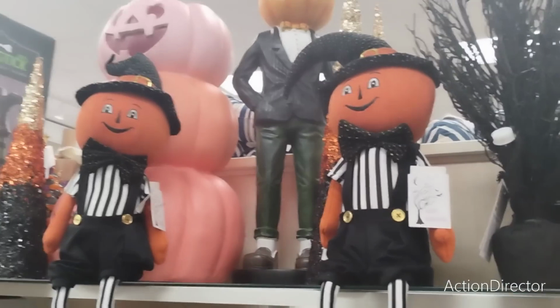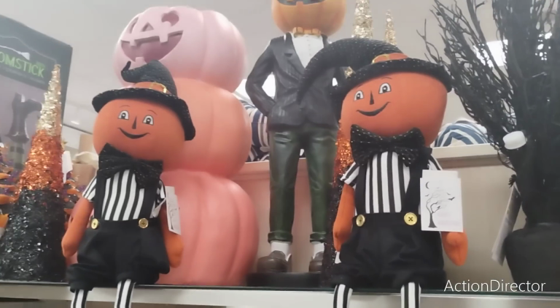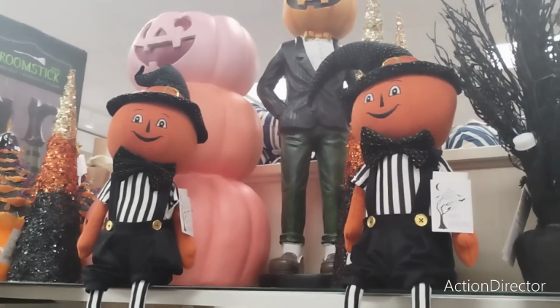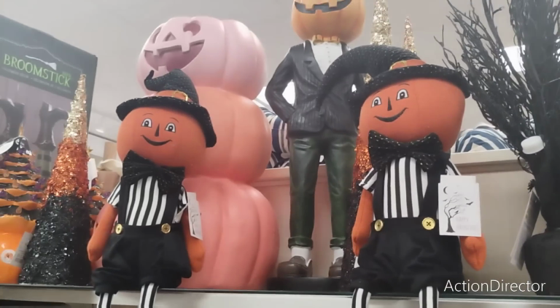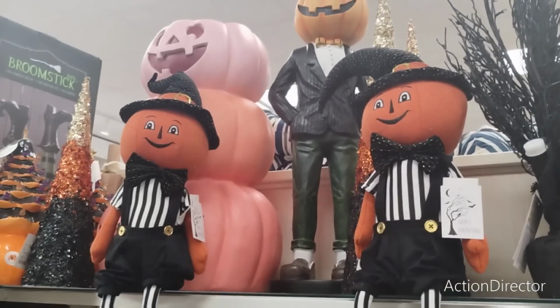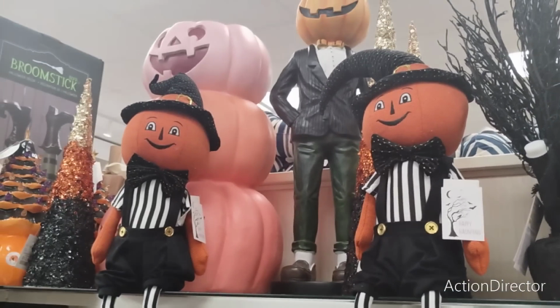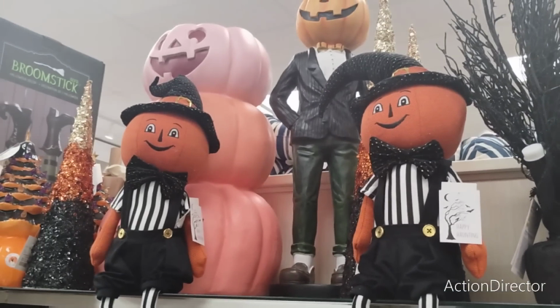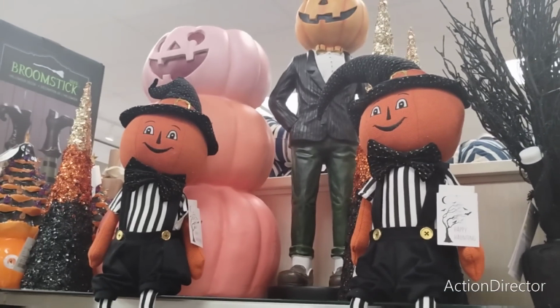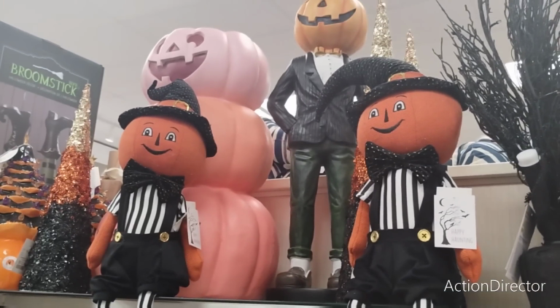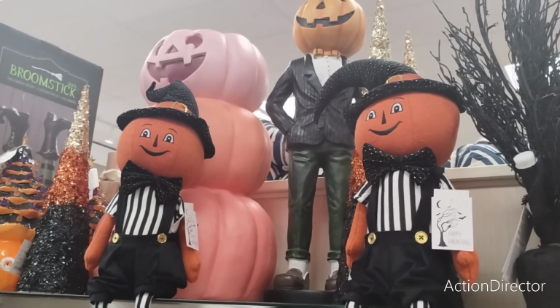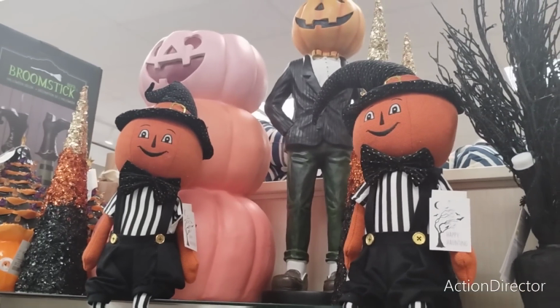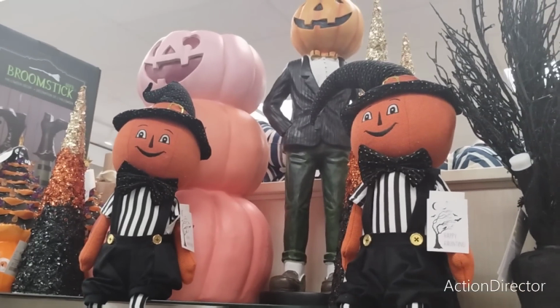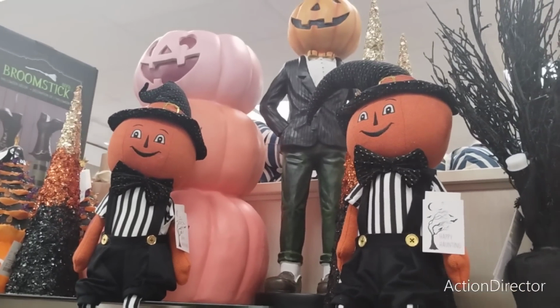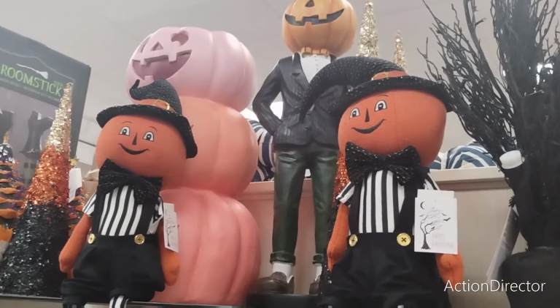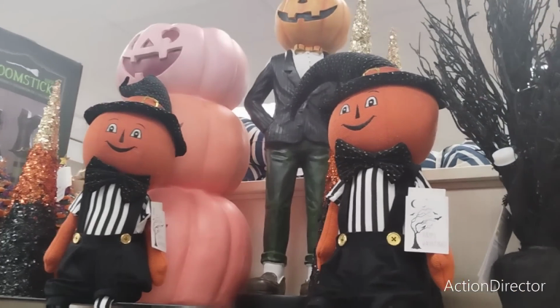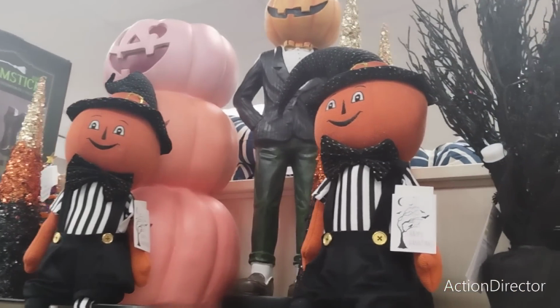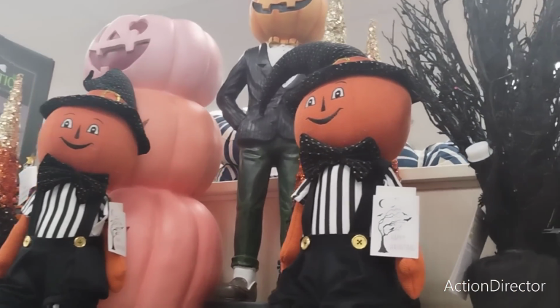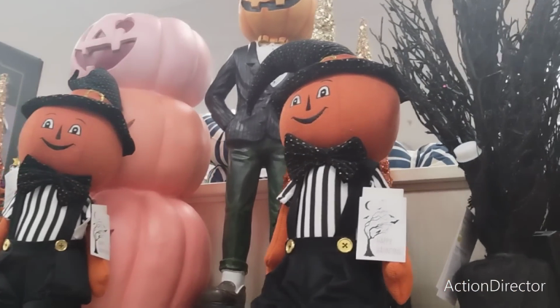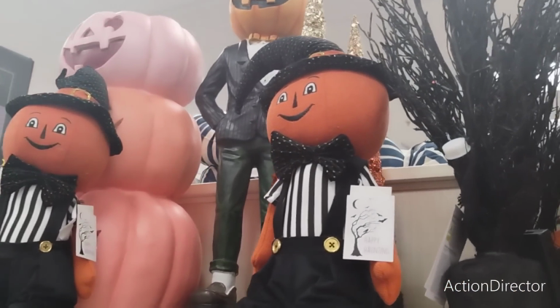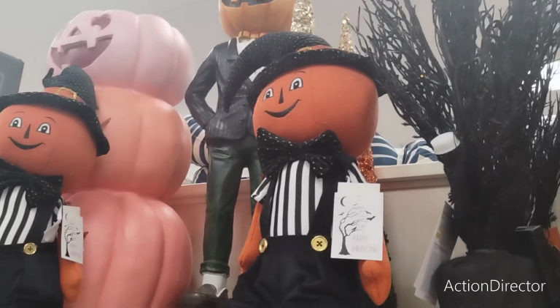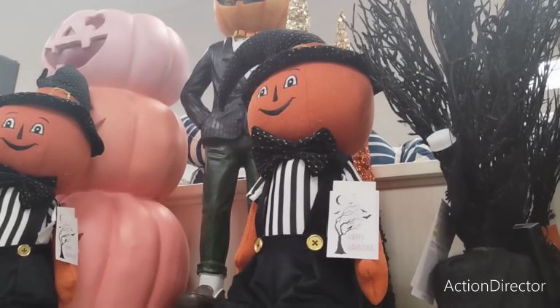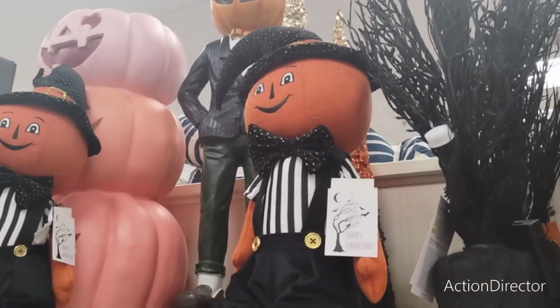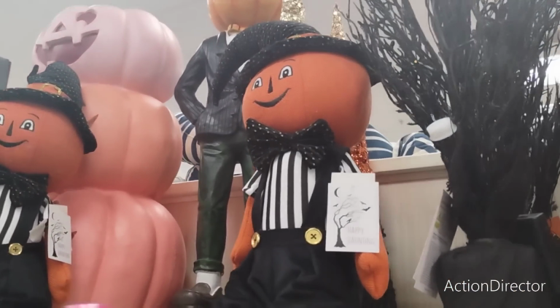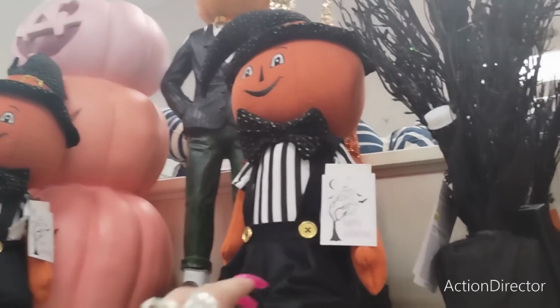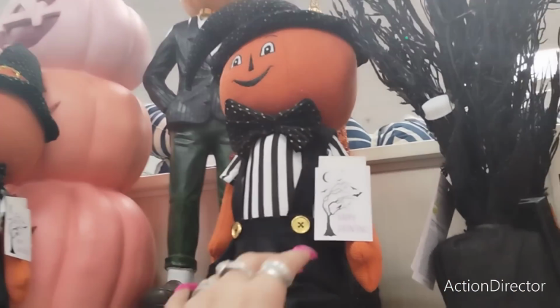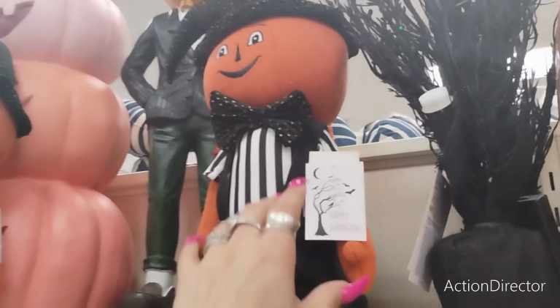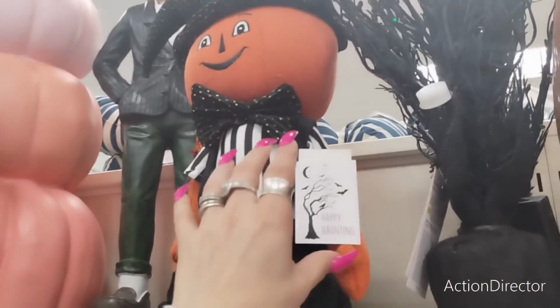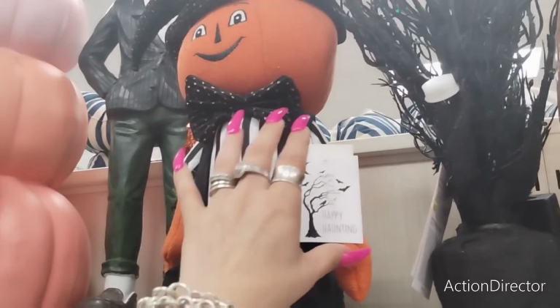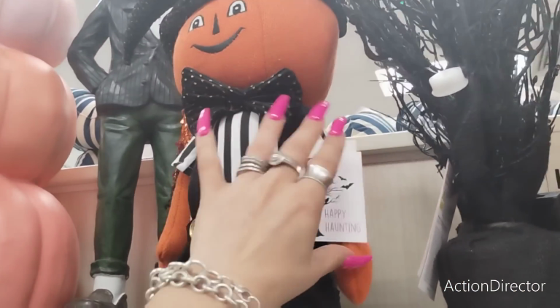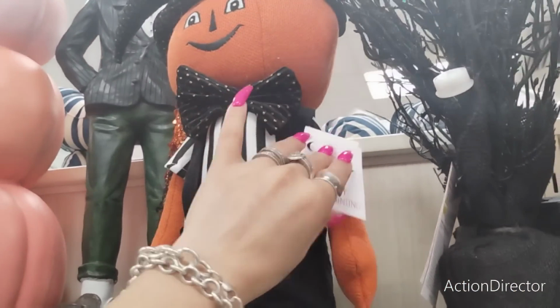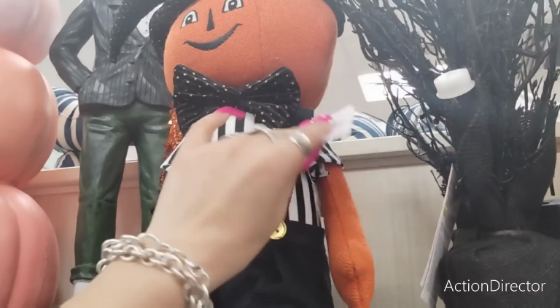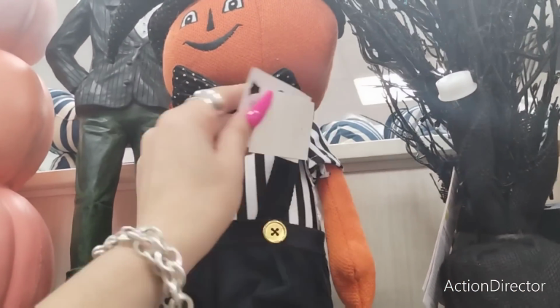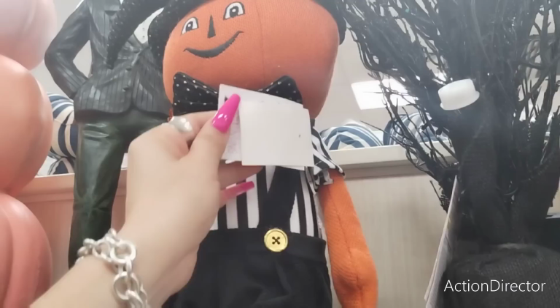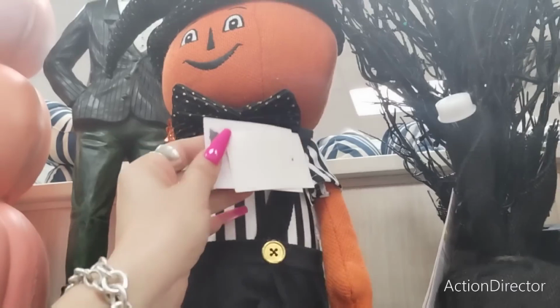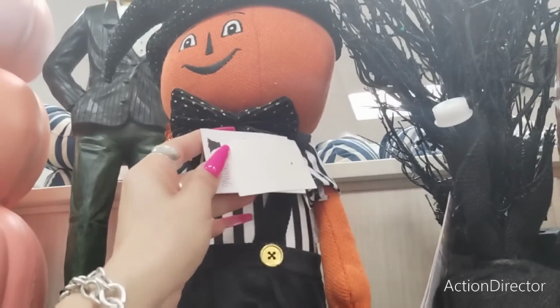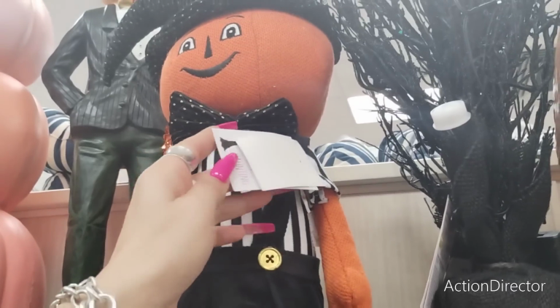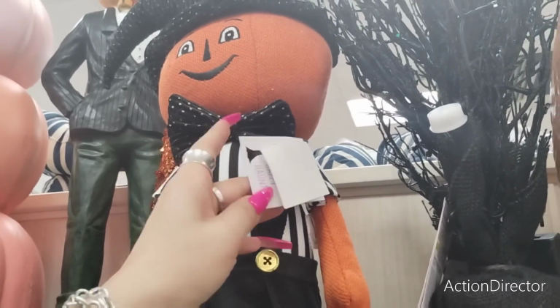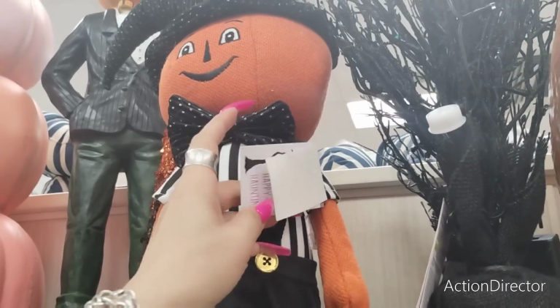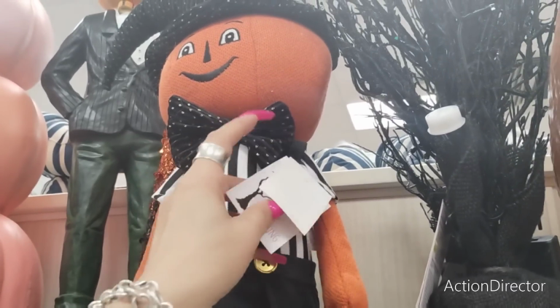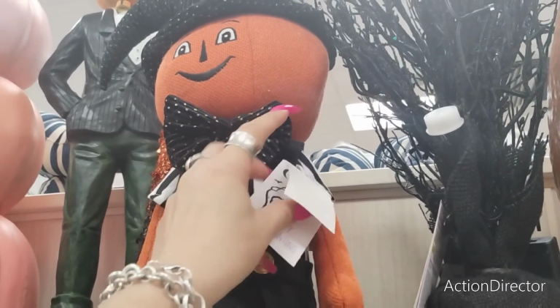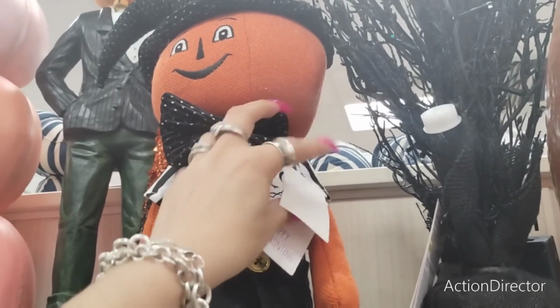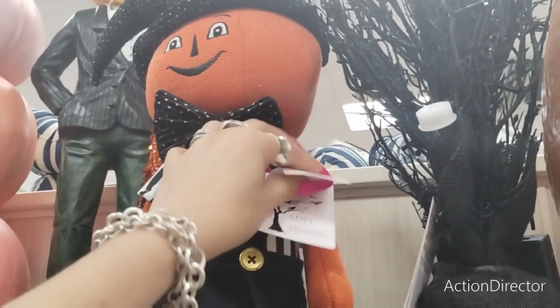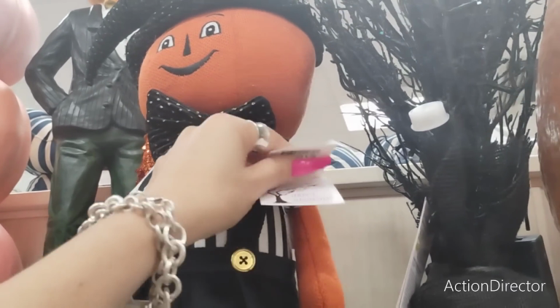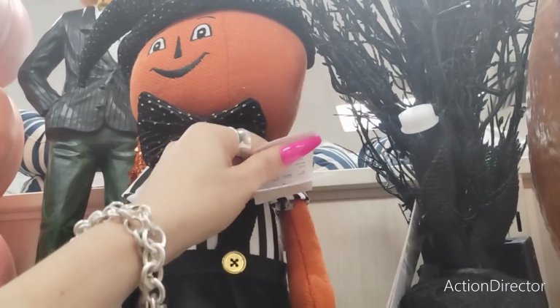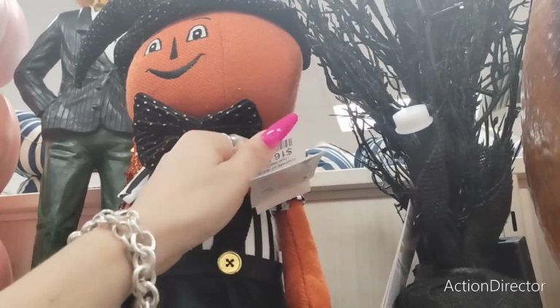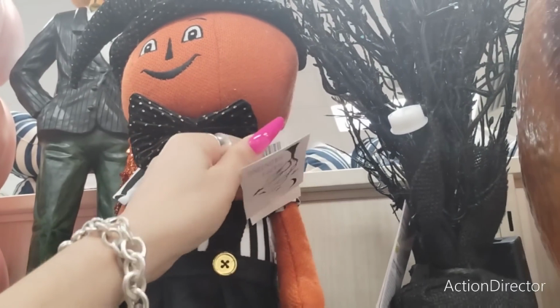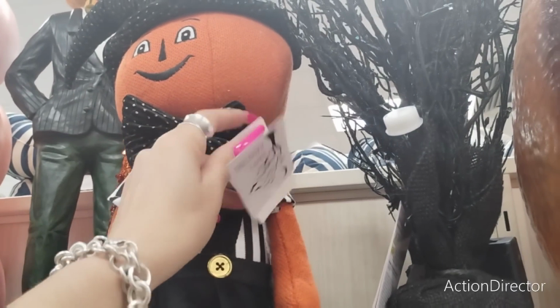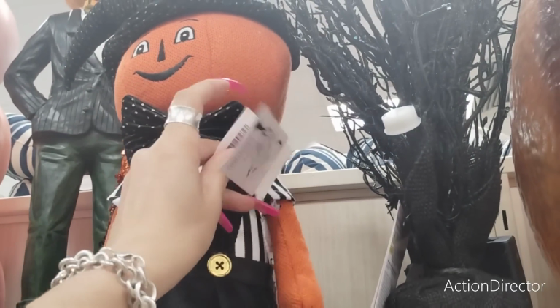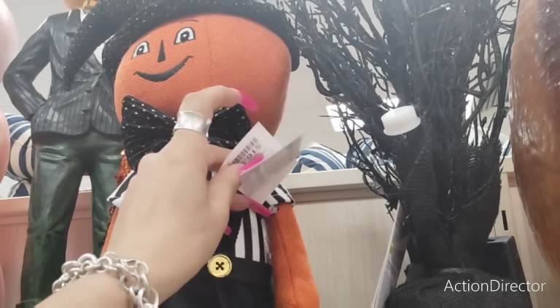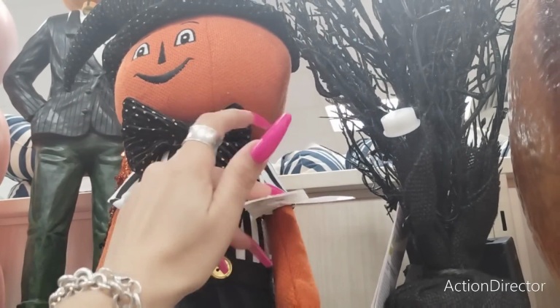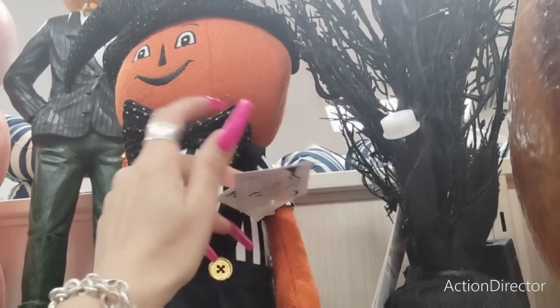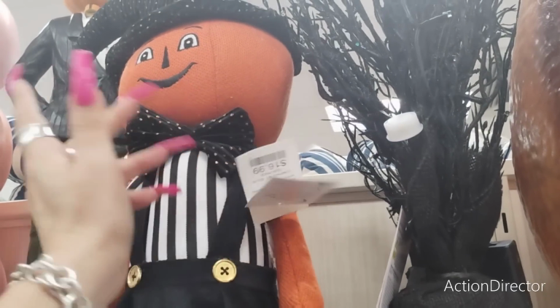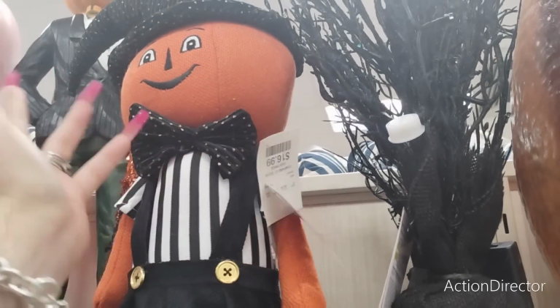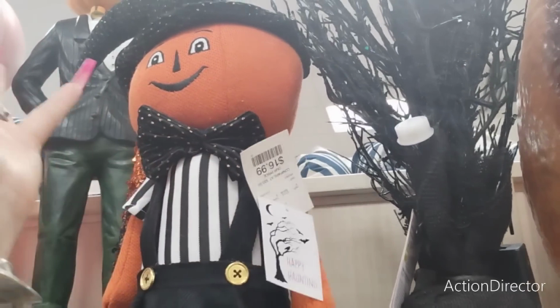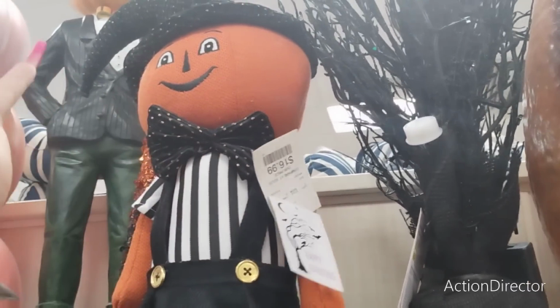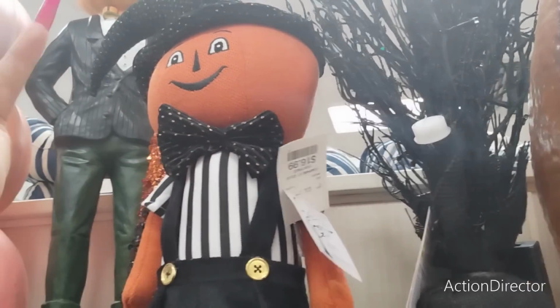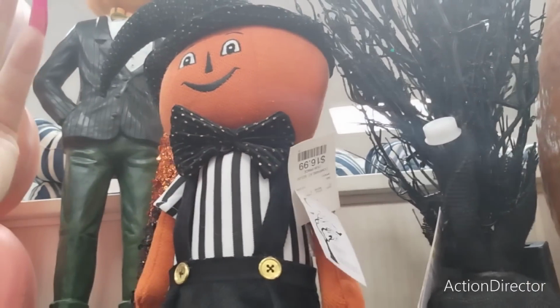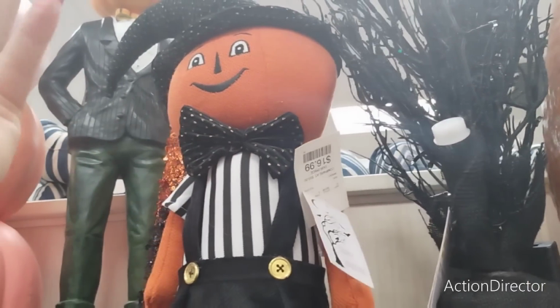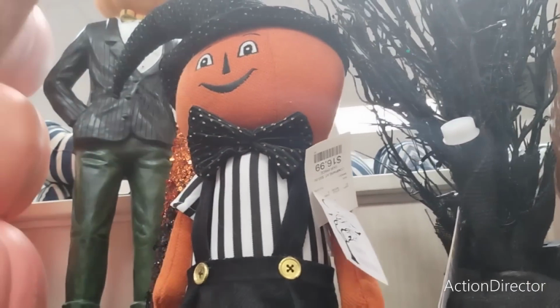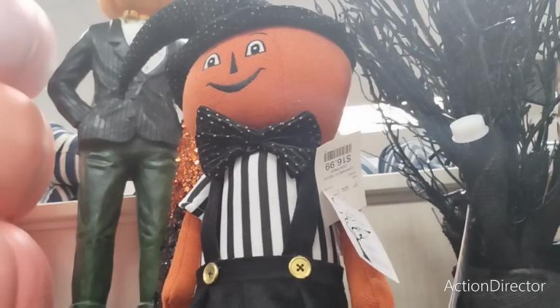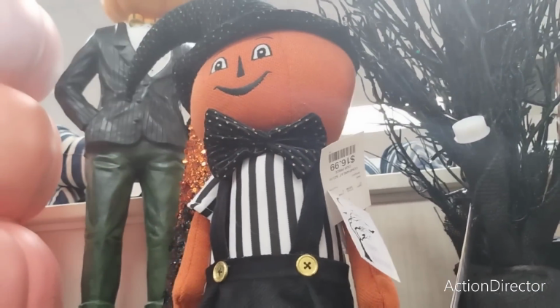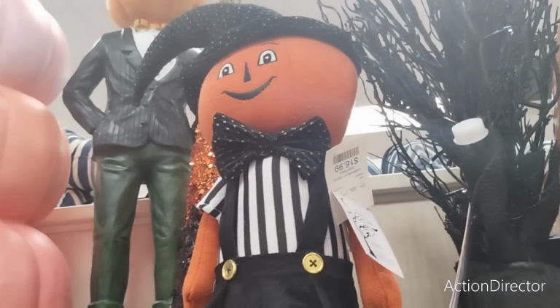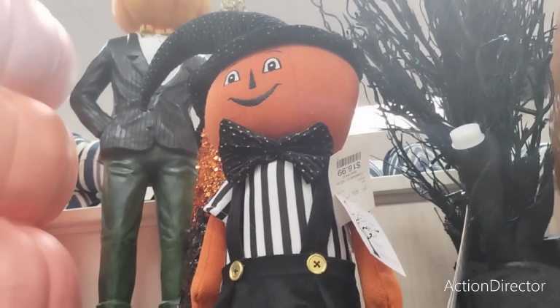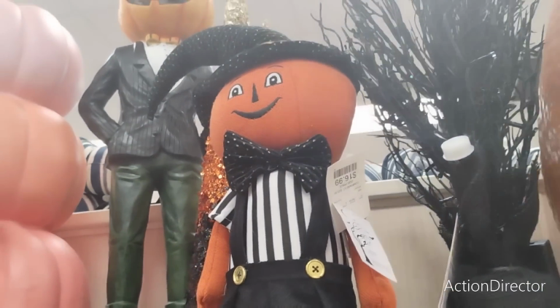These are really cute too and I want them. Is this Johanna Parker? I mean, this is absolutely stinking cute. $16.99.